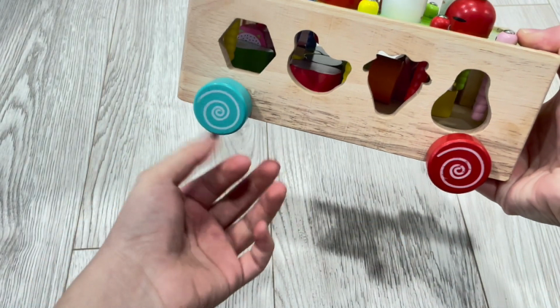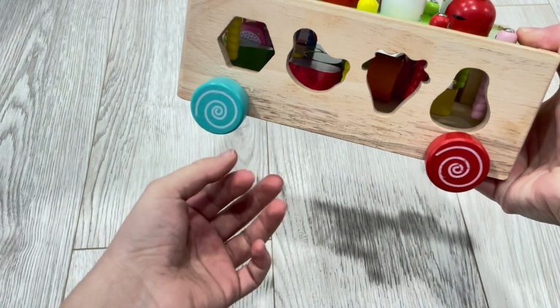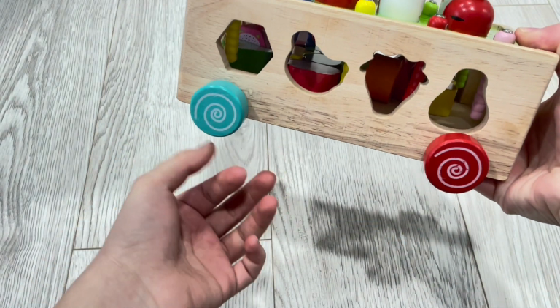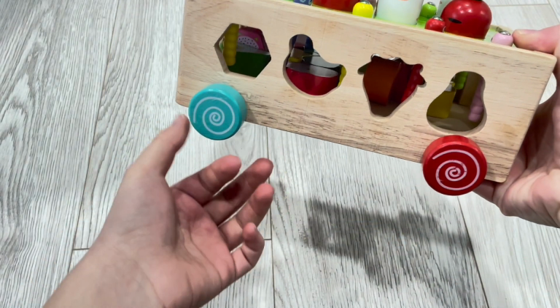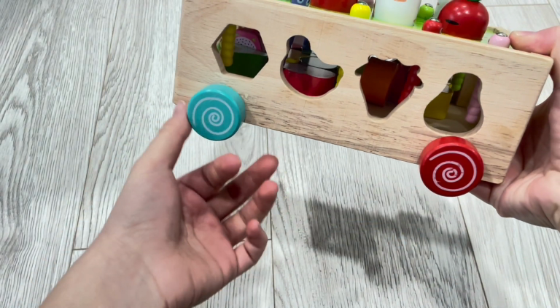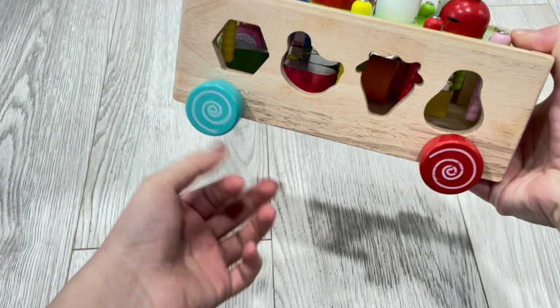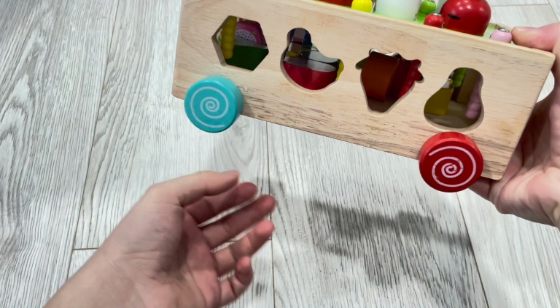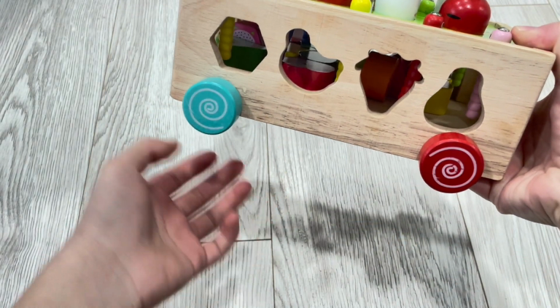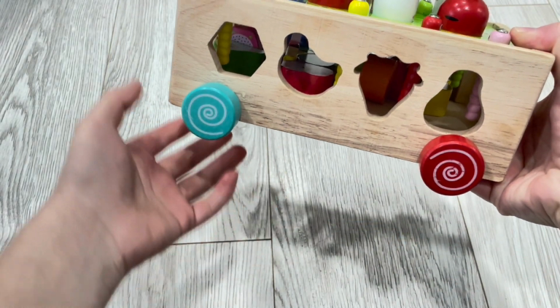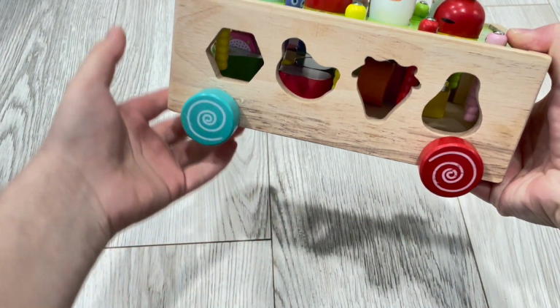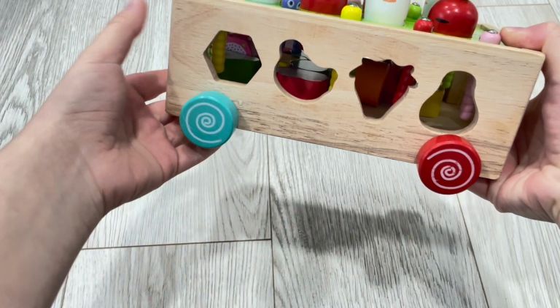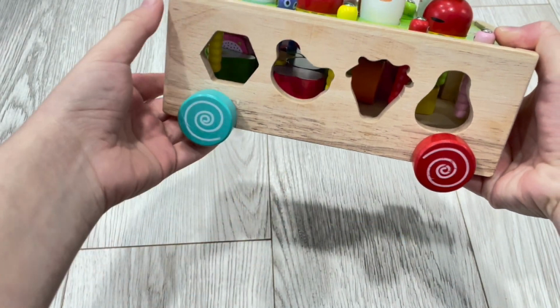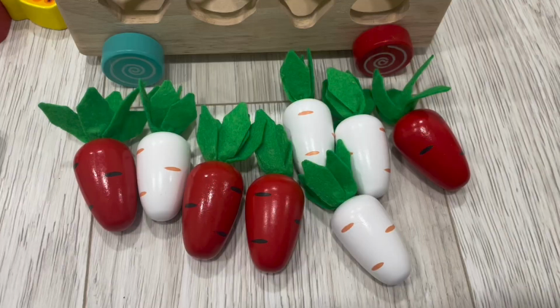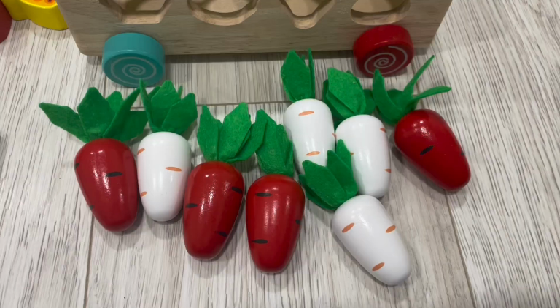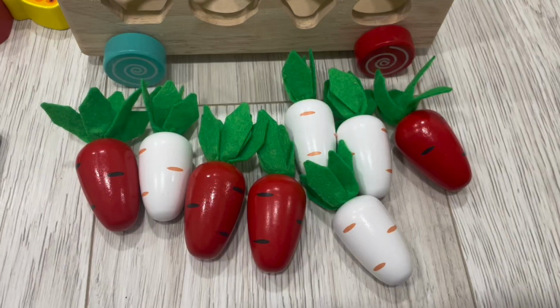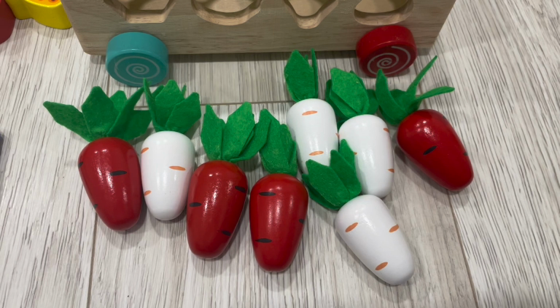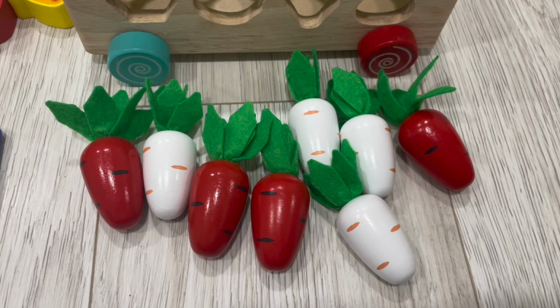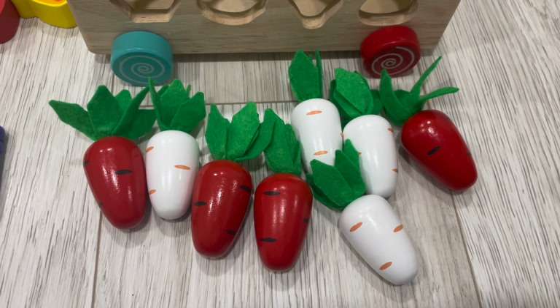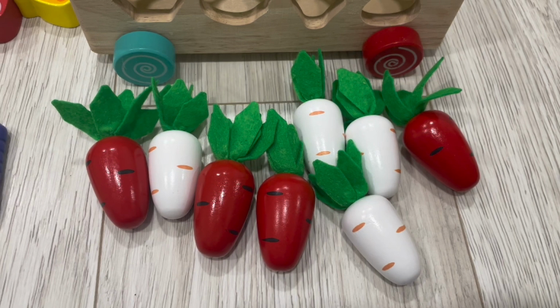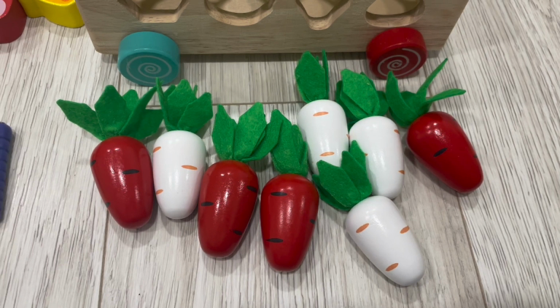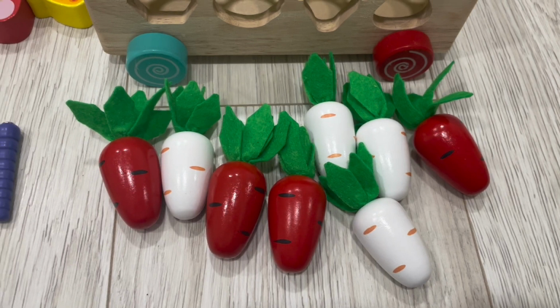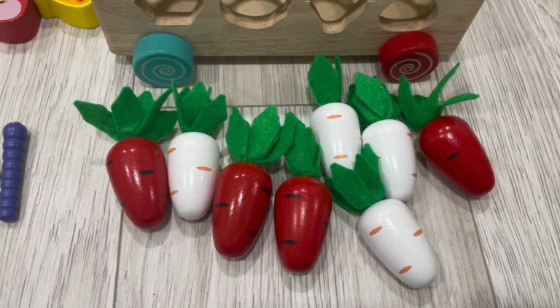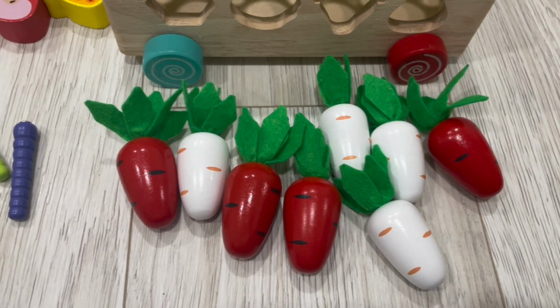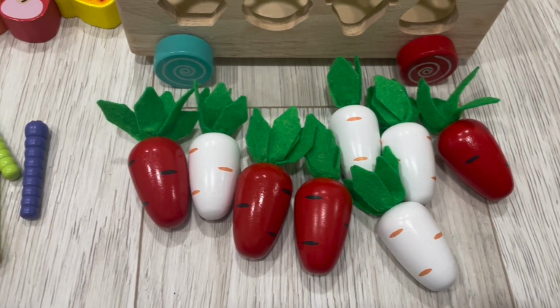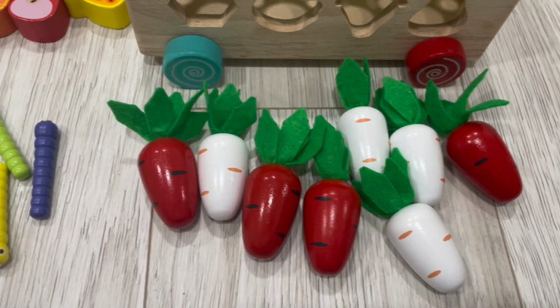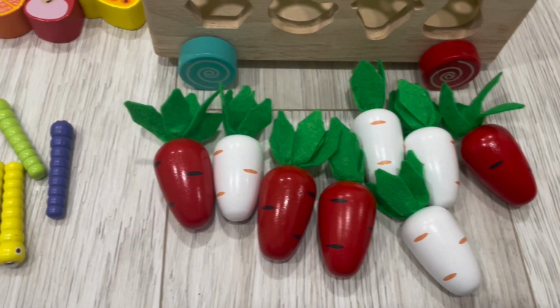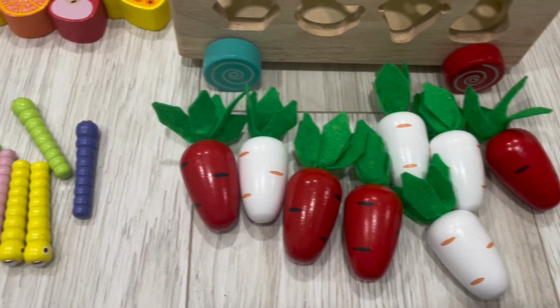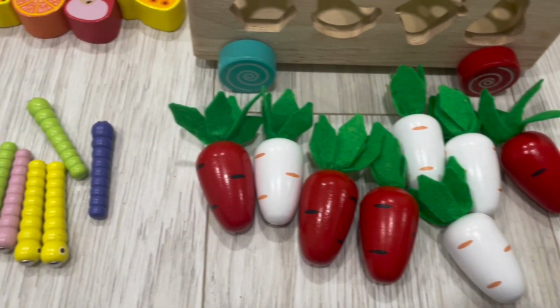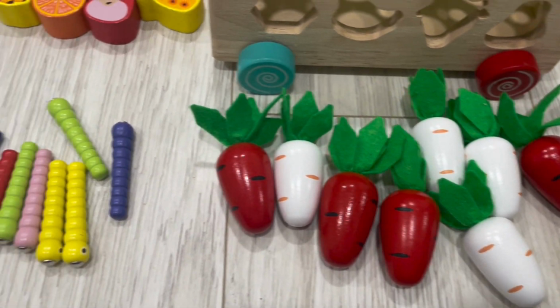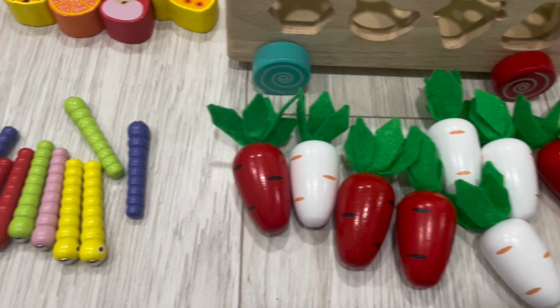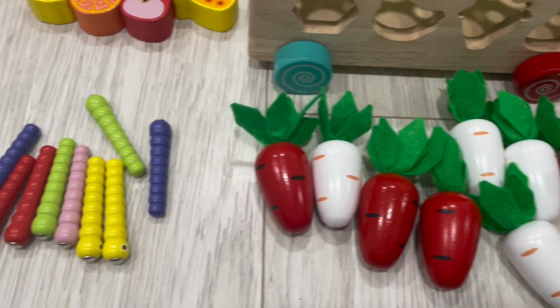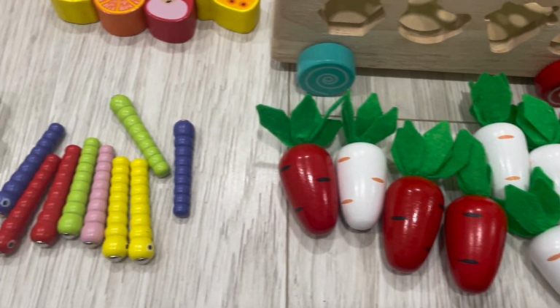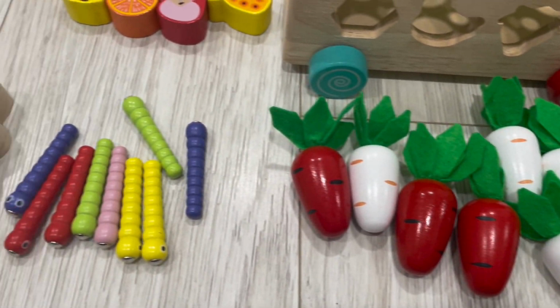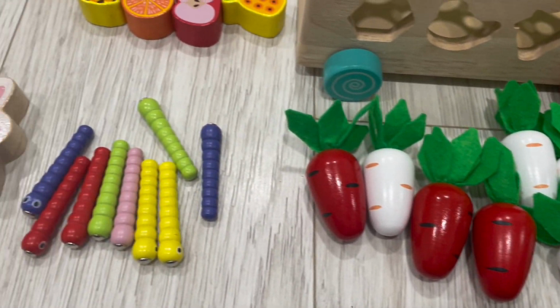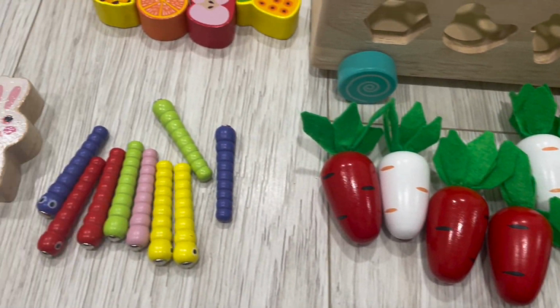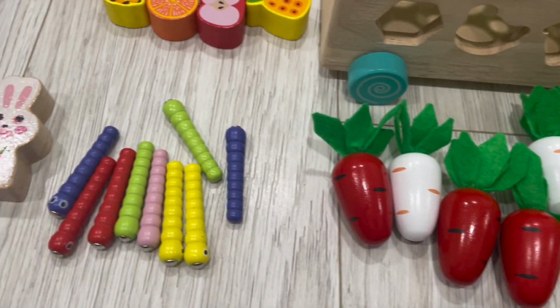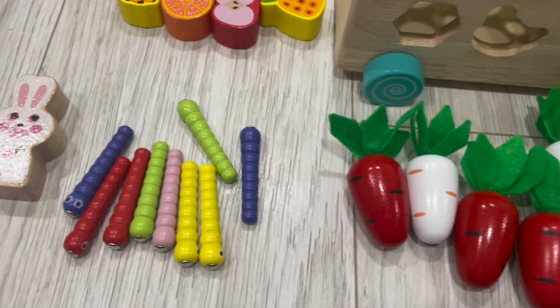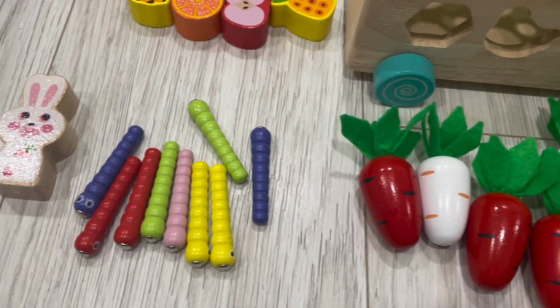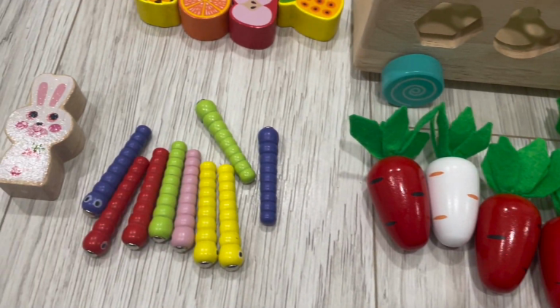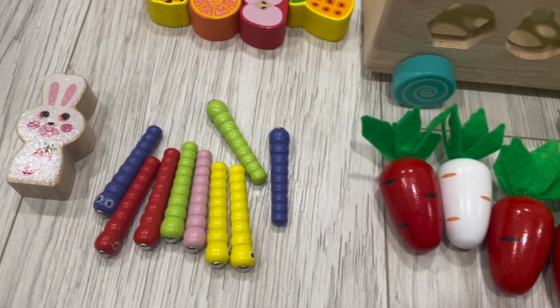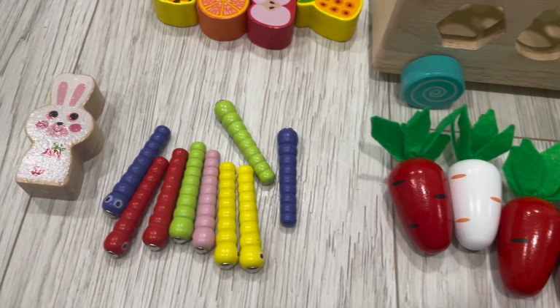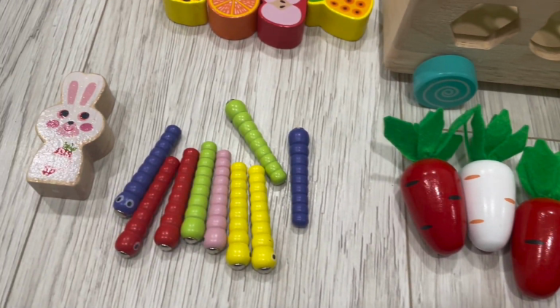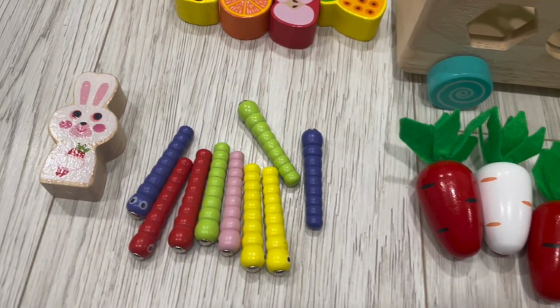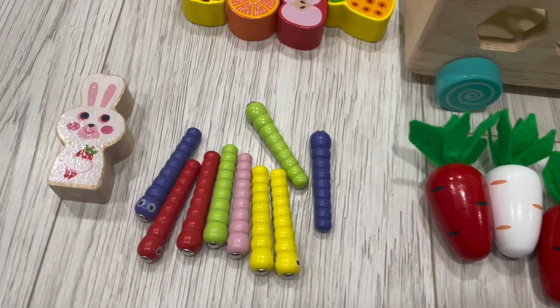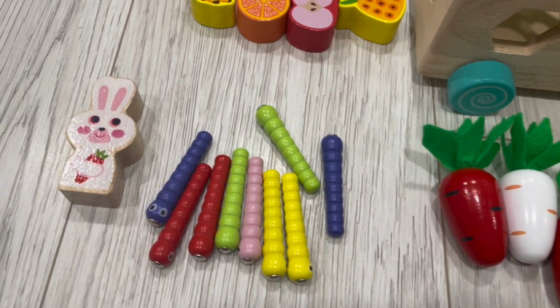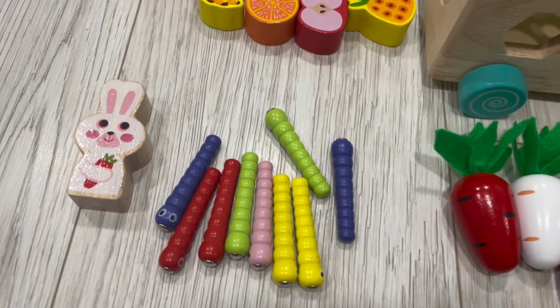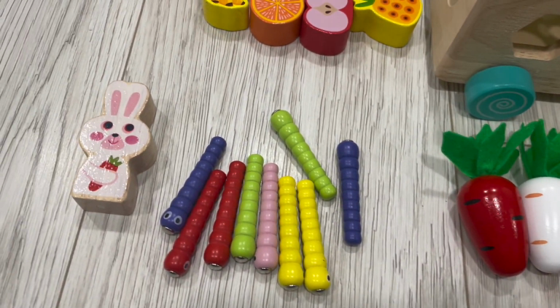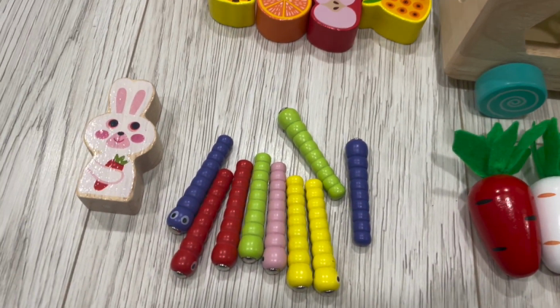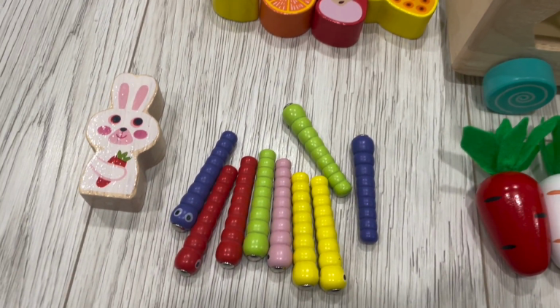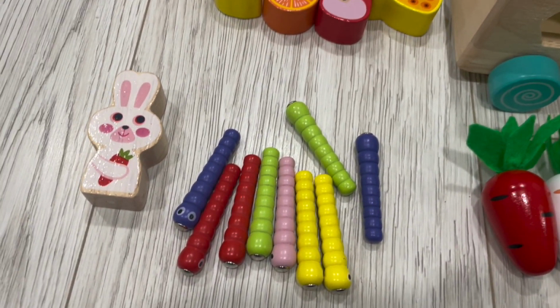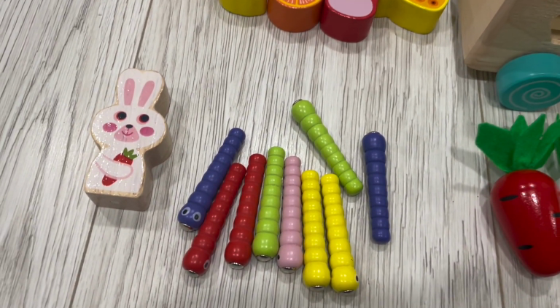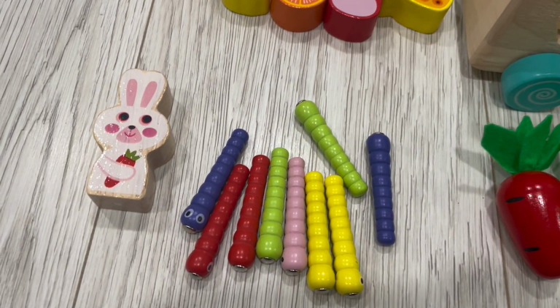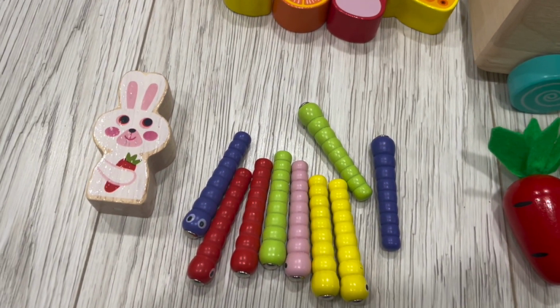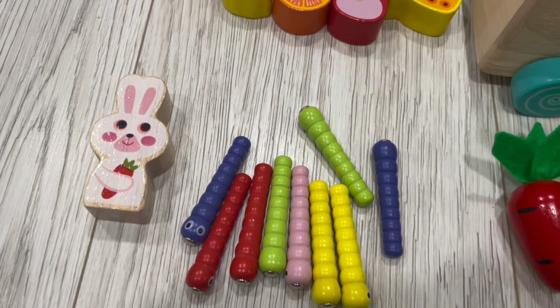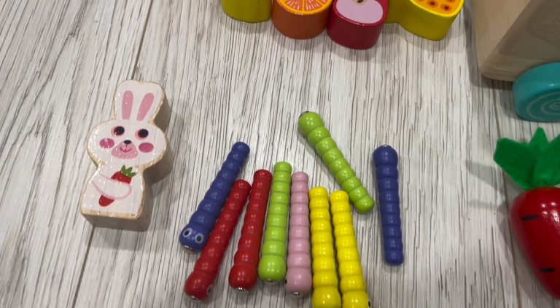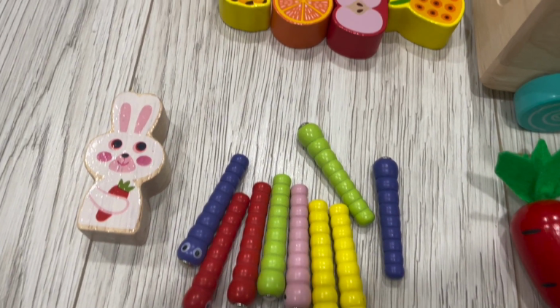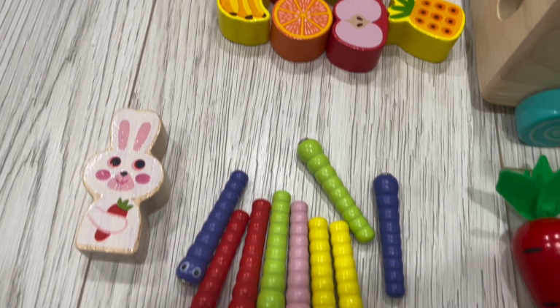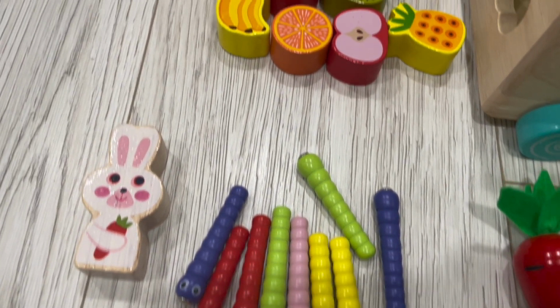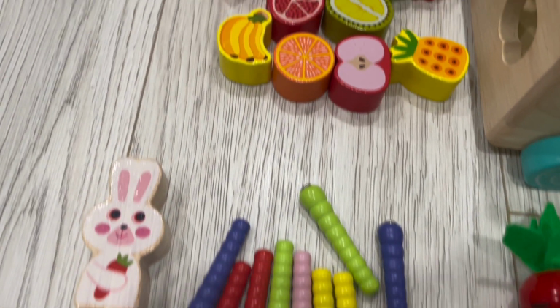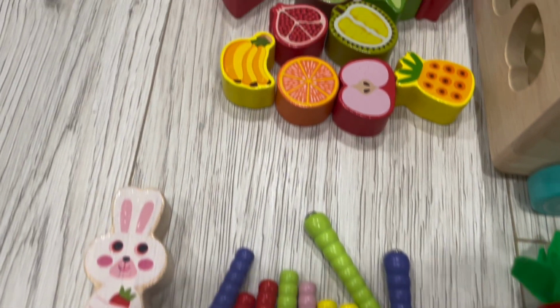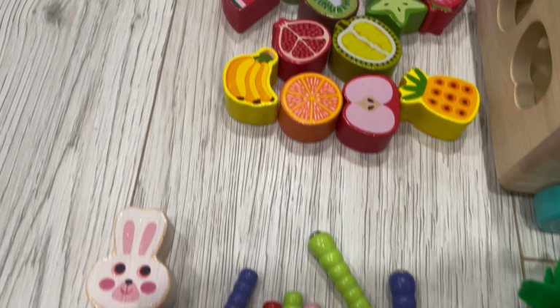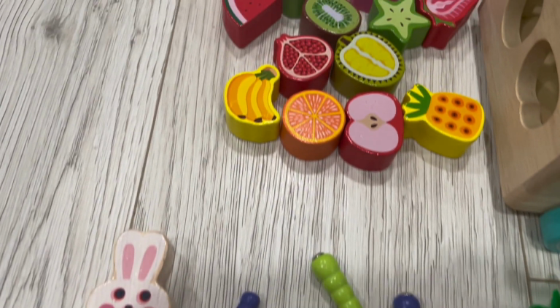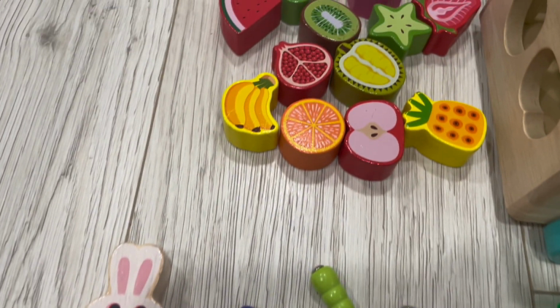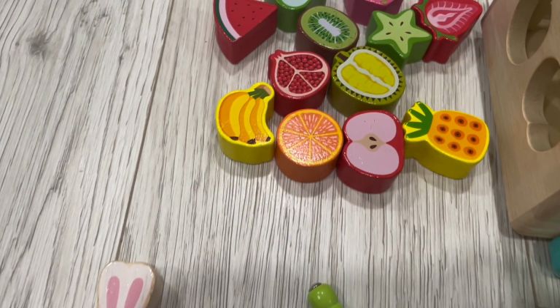The cart has real working wheels. There are 8 carrots, 10 worms, a bunny, and 12 shapes.